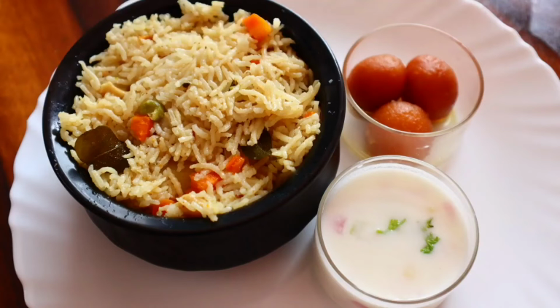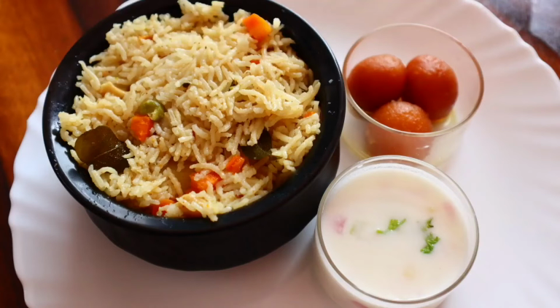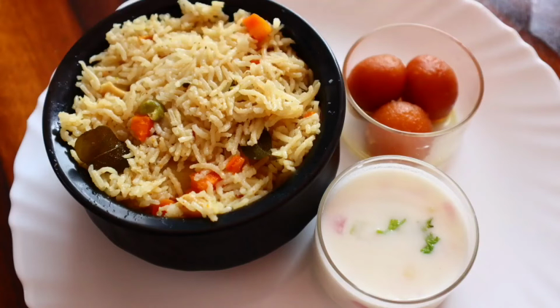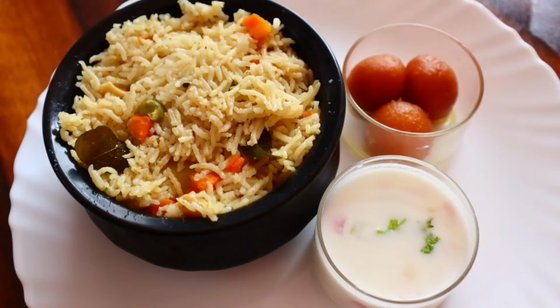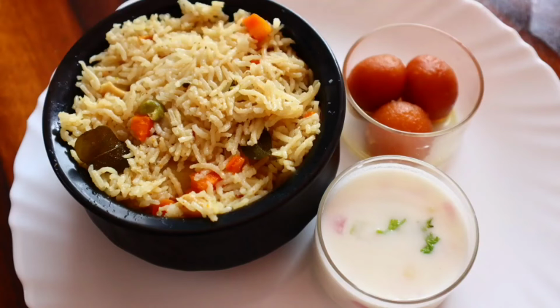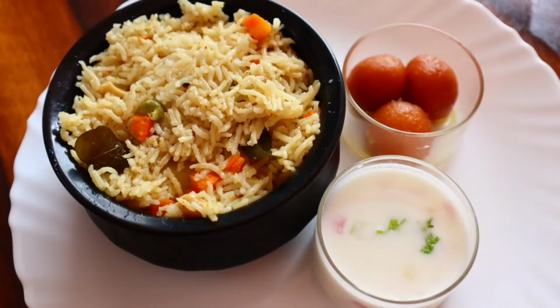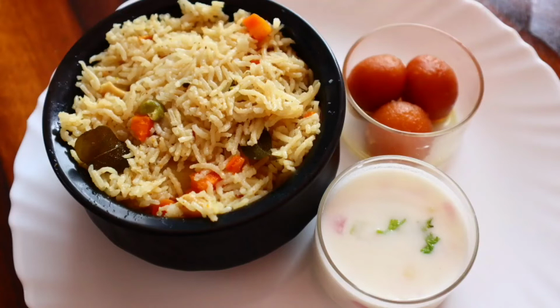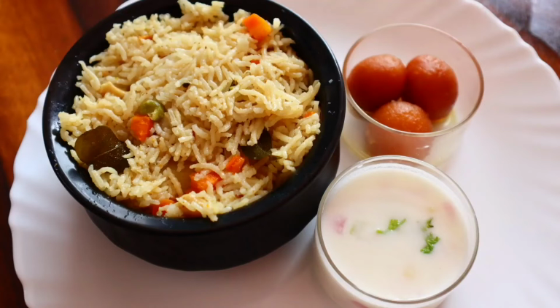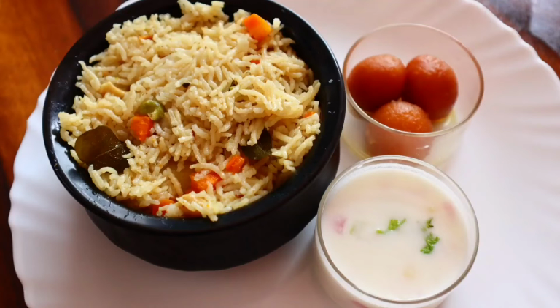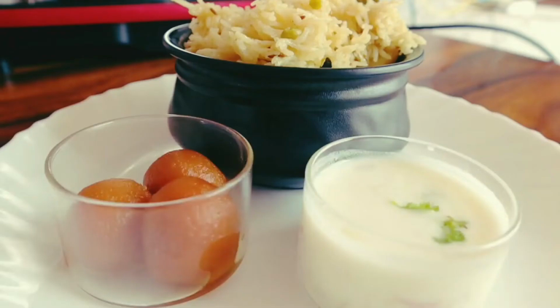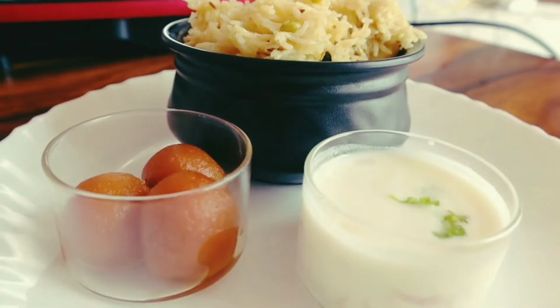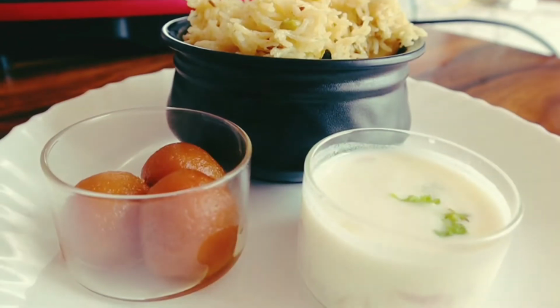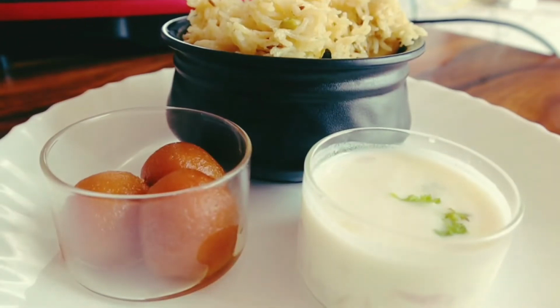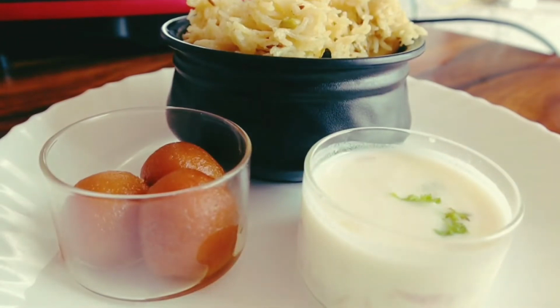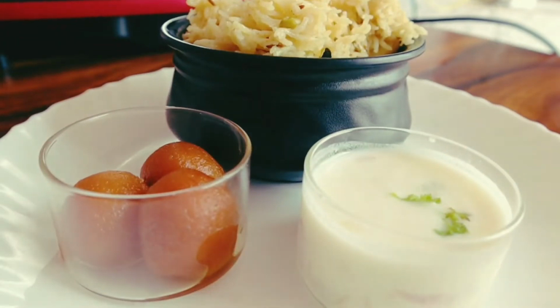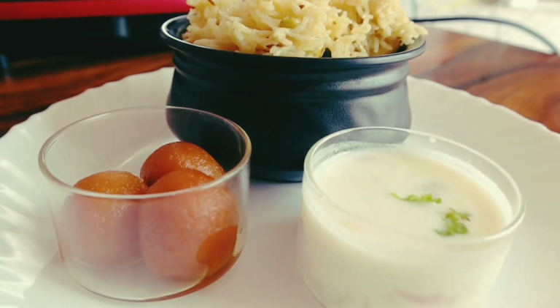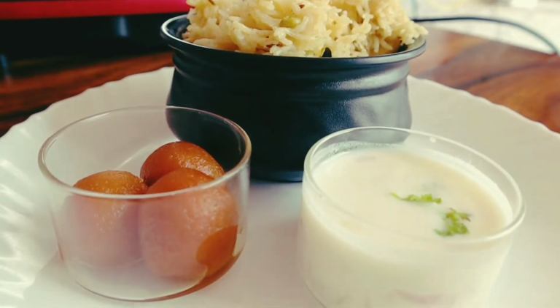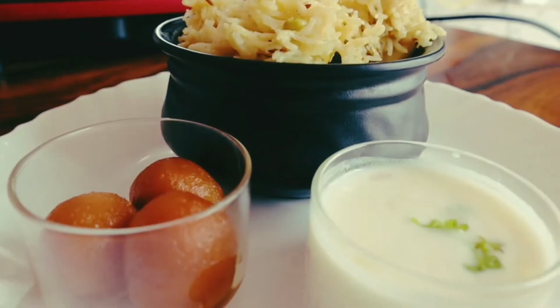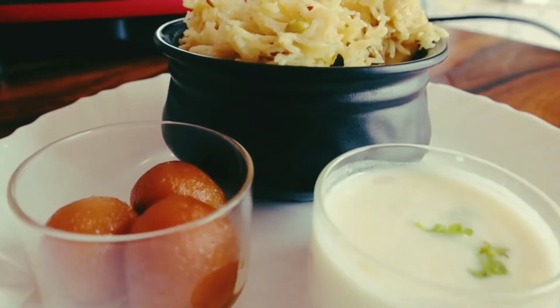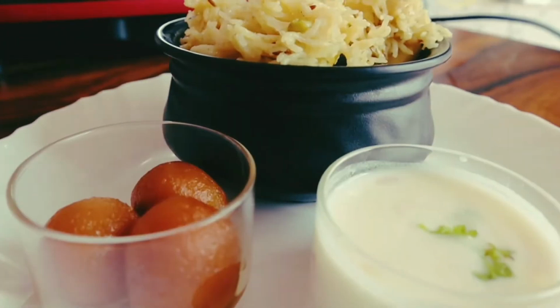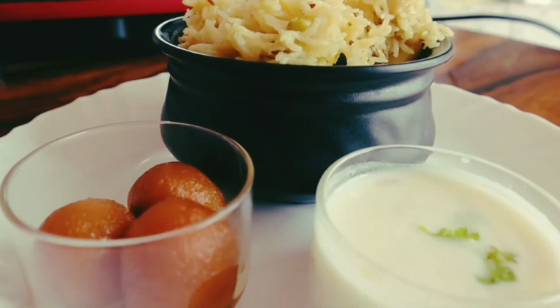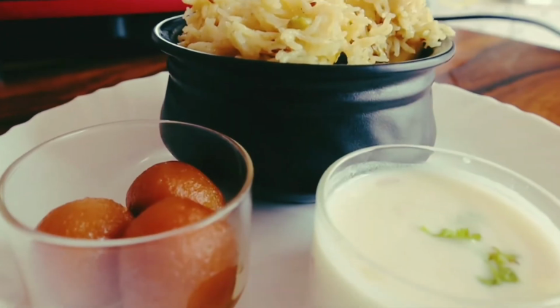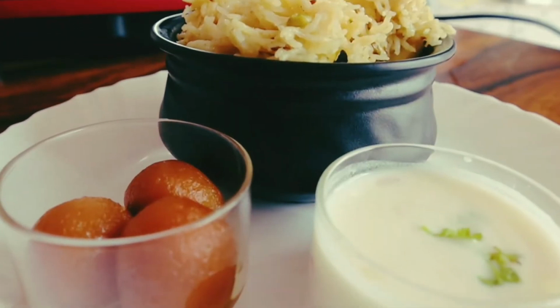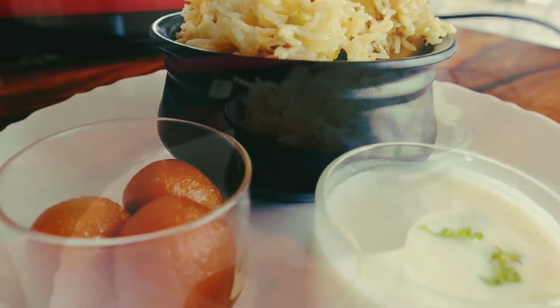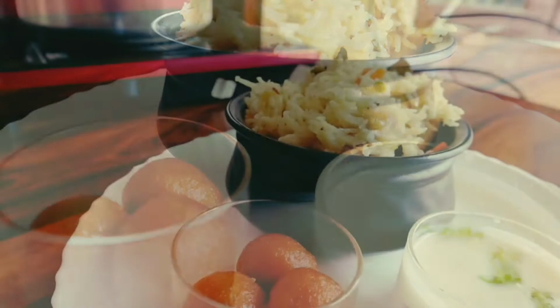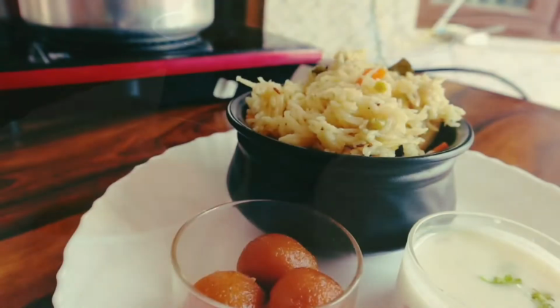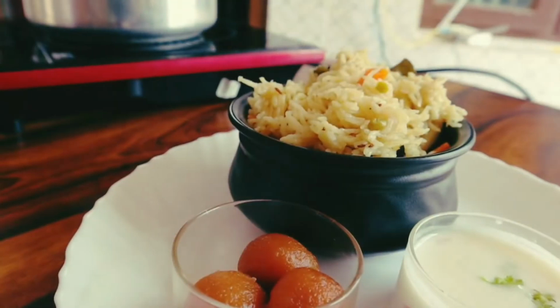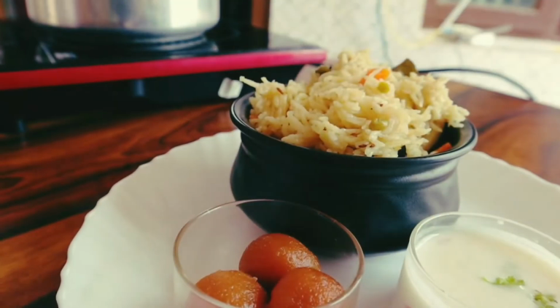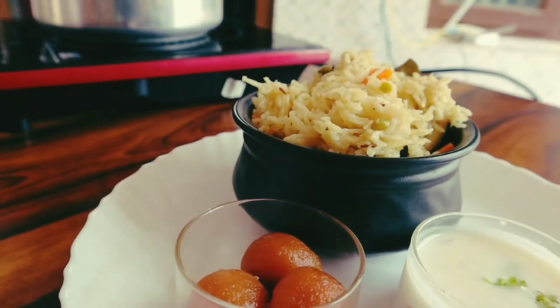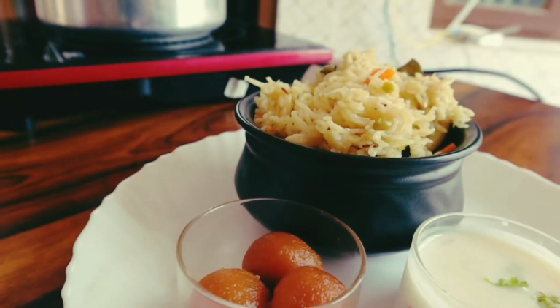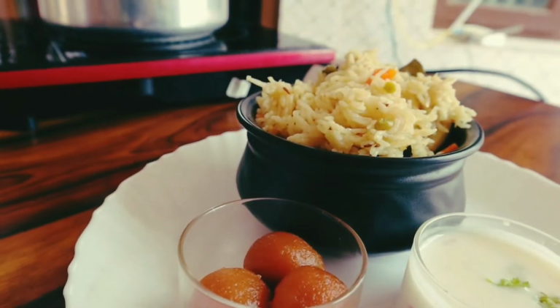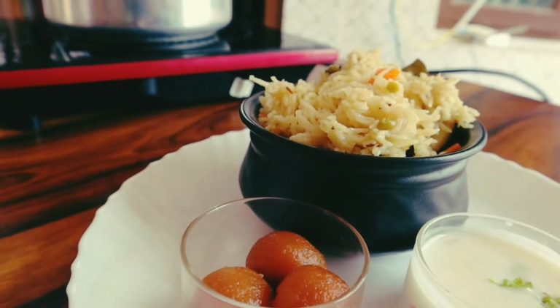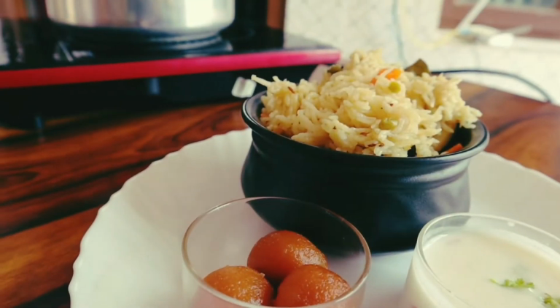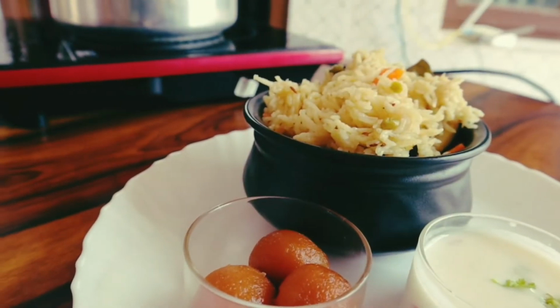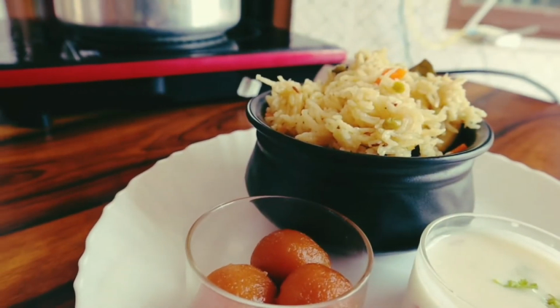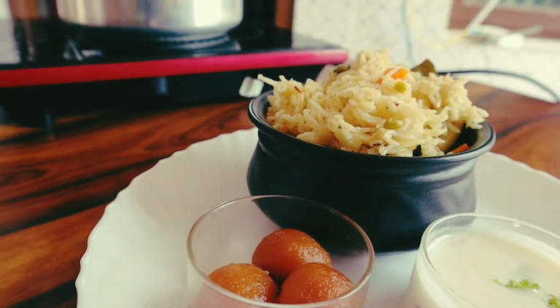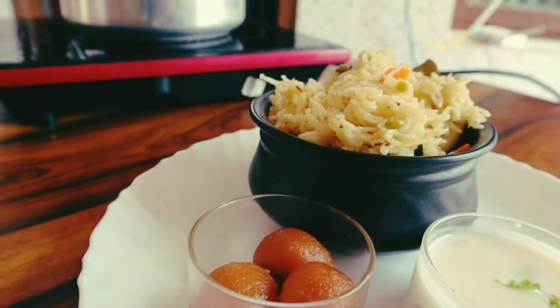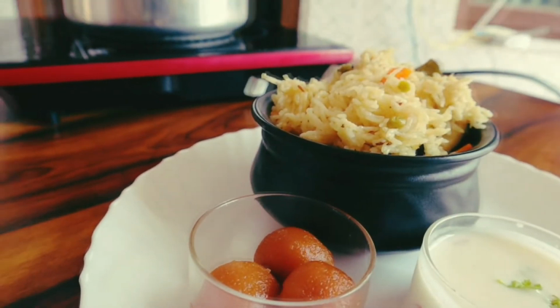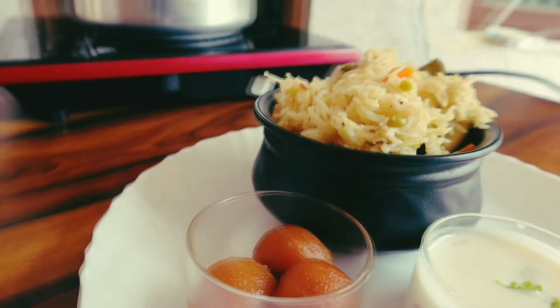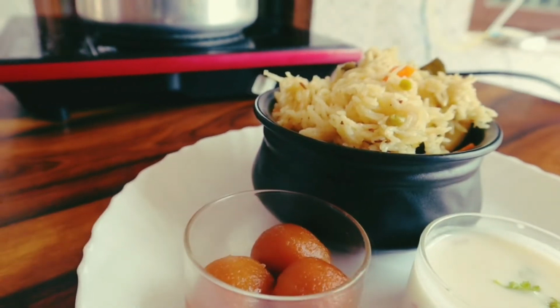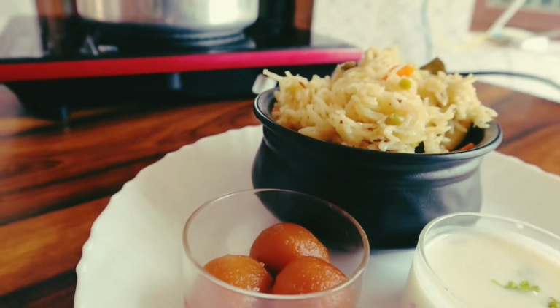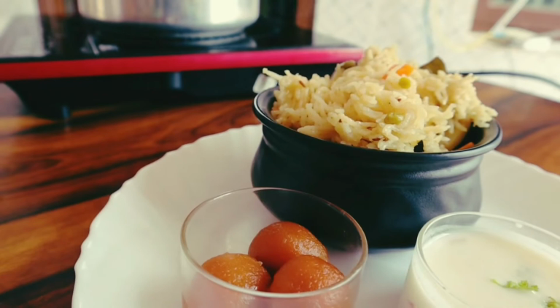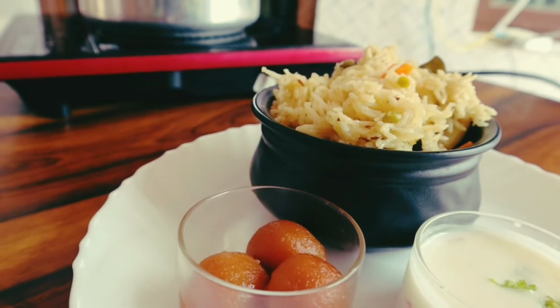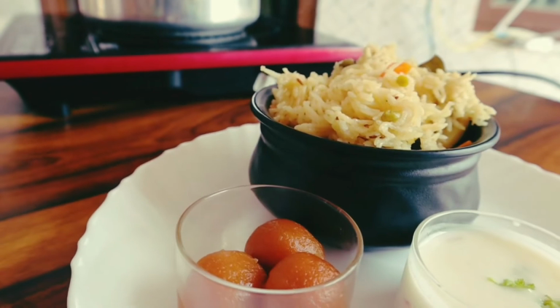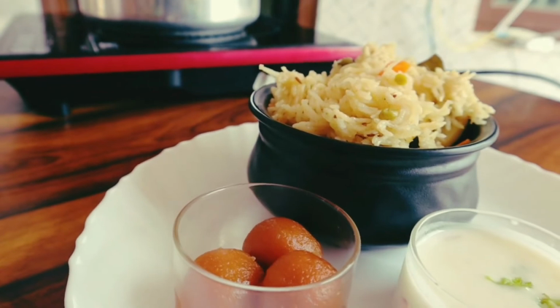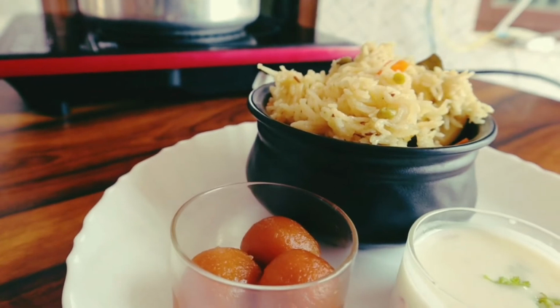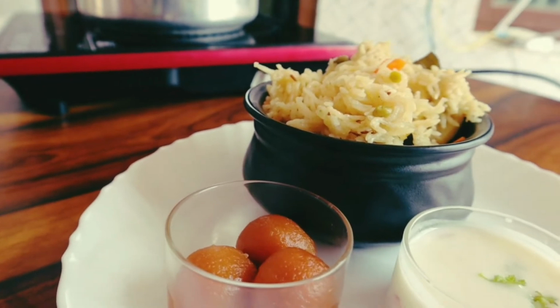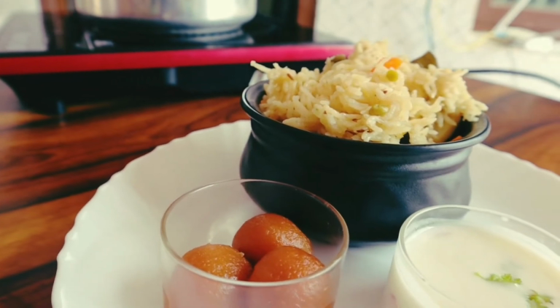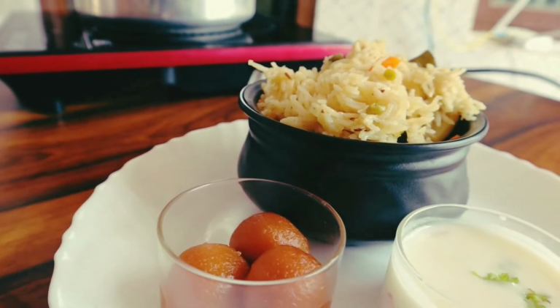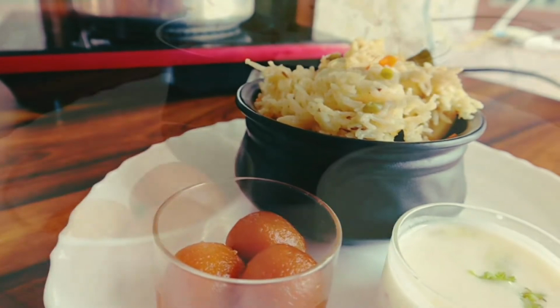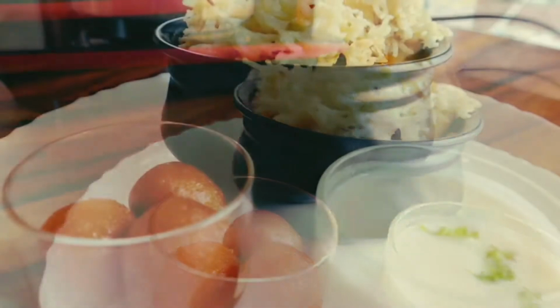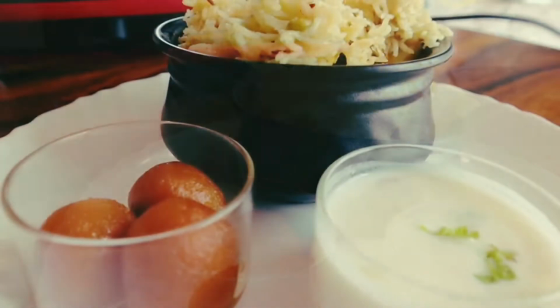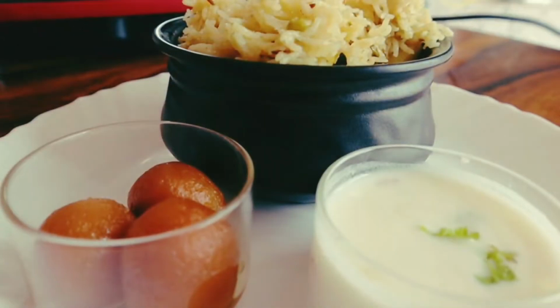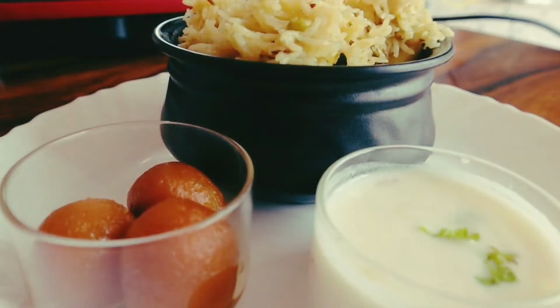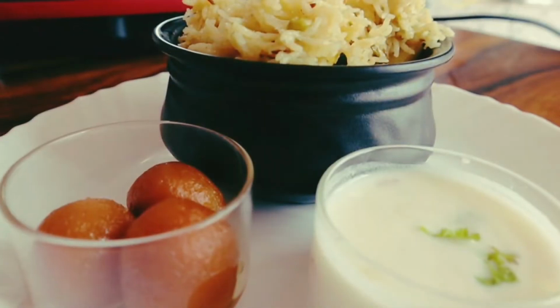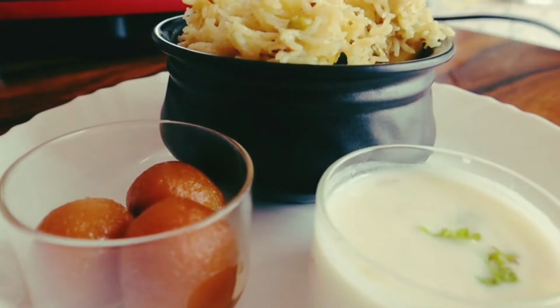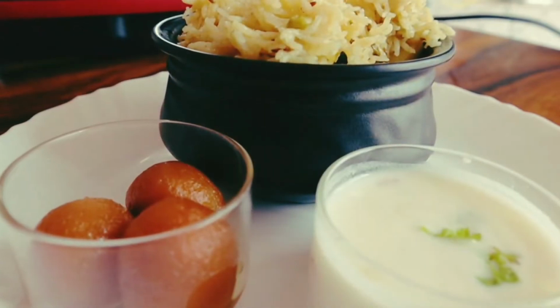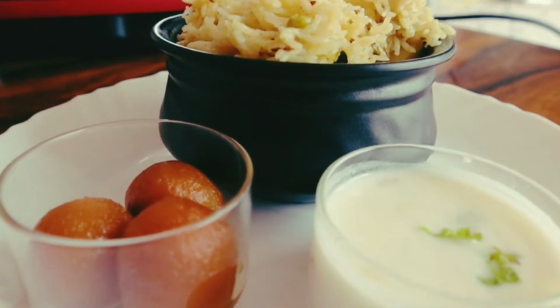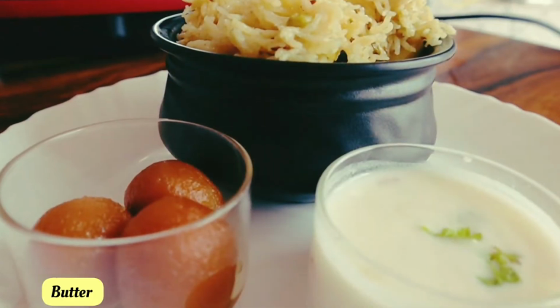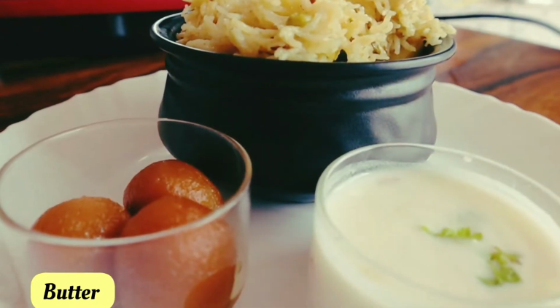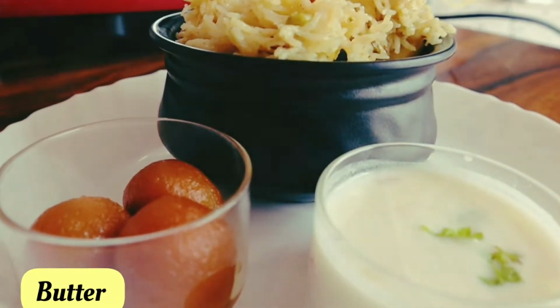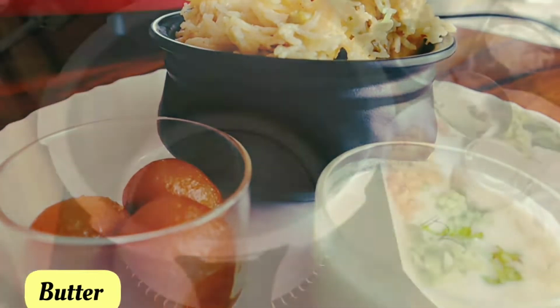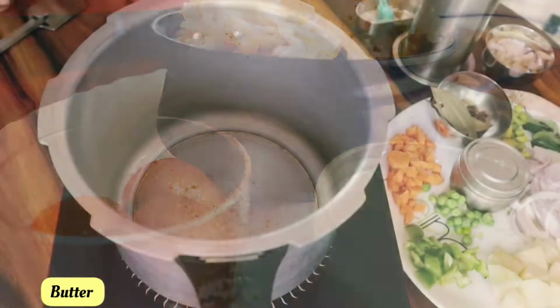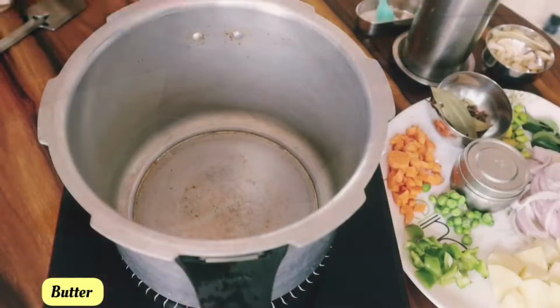Hello friends! I will show you this recipe in 2 minutes. Let's start the recipe.